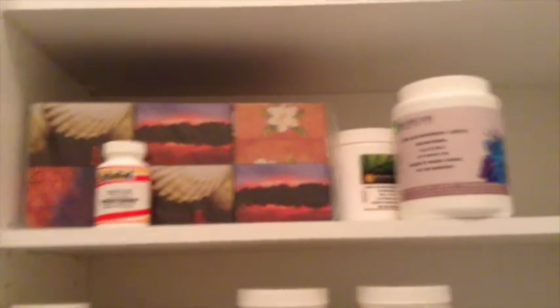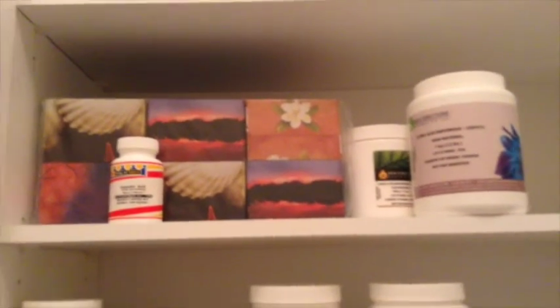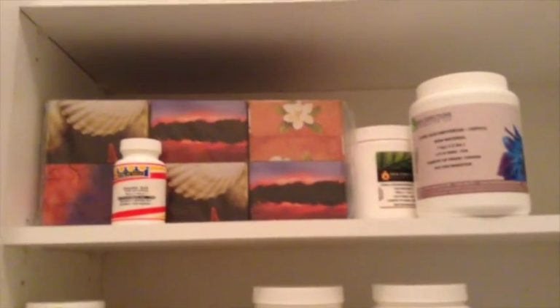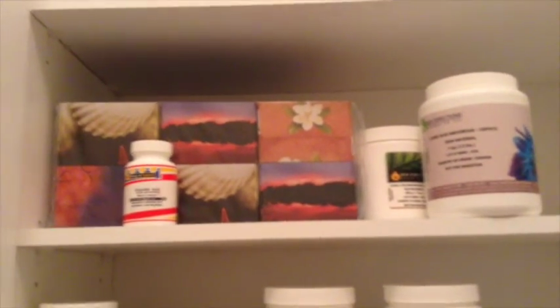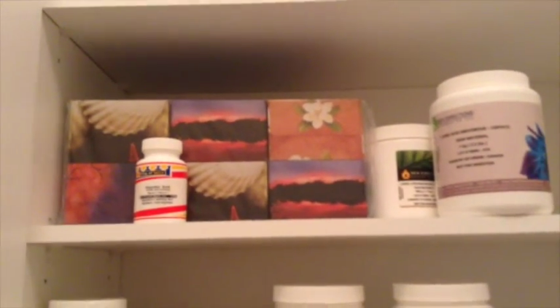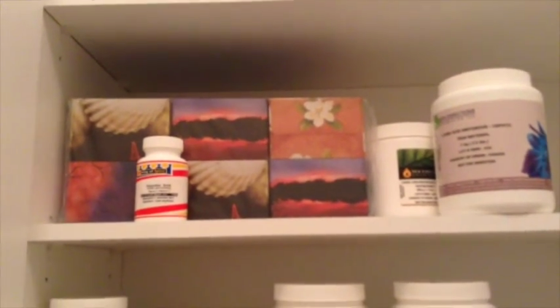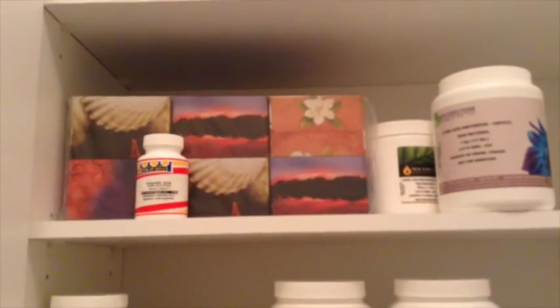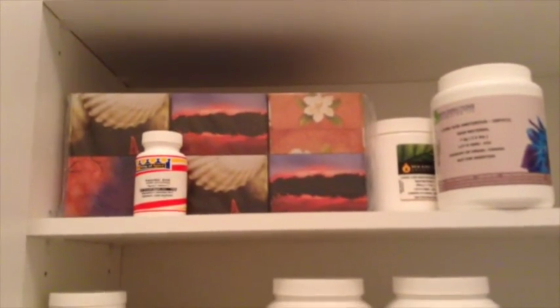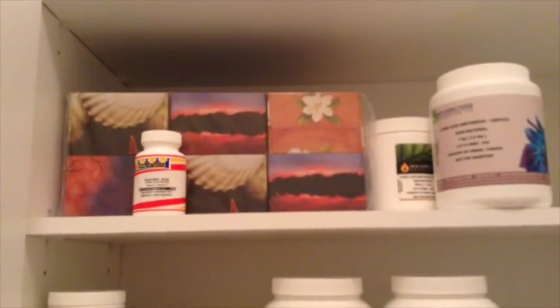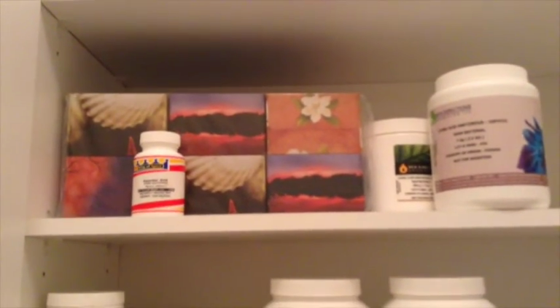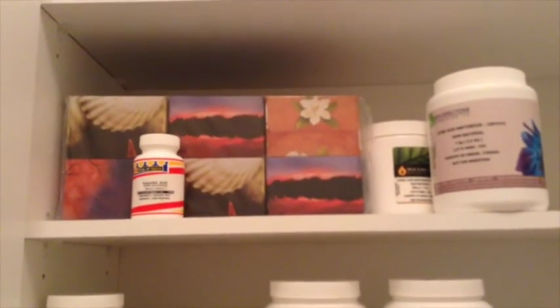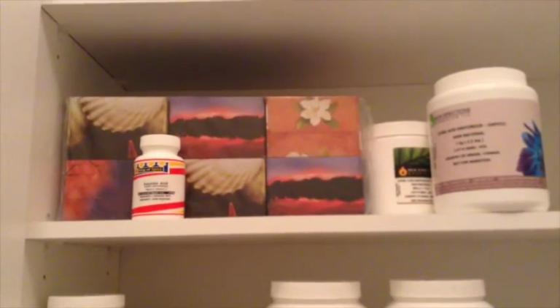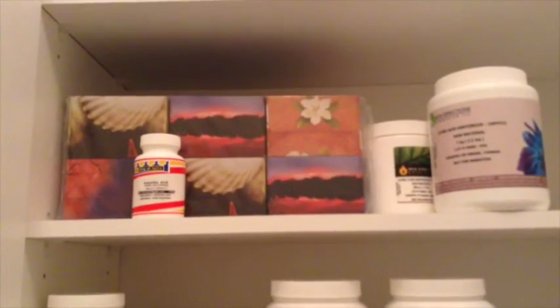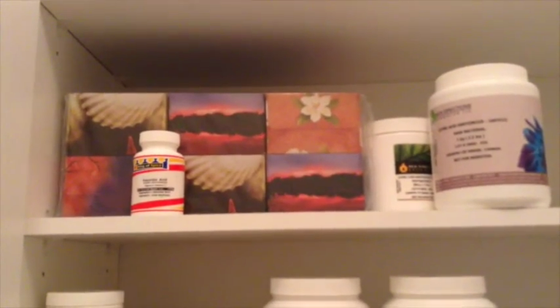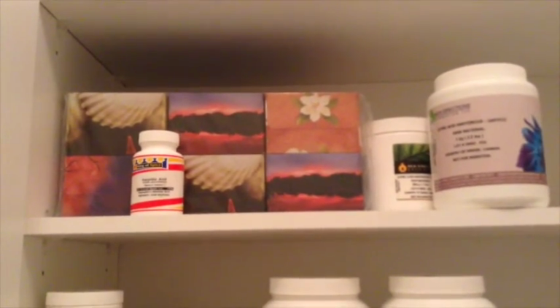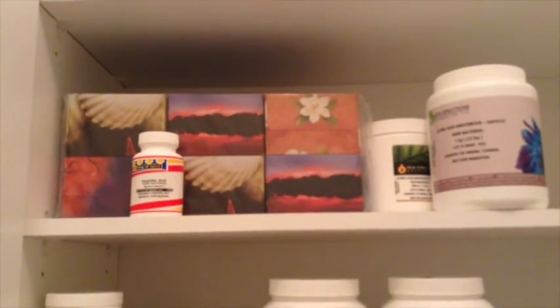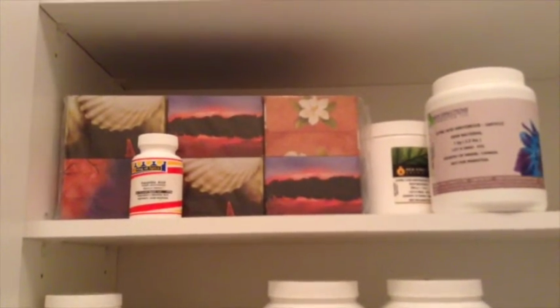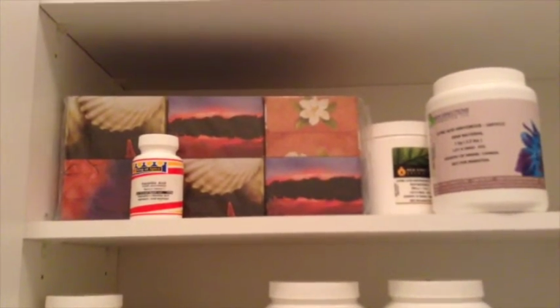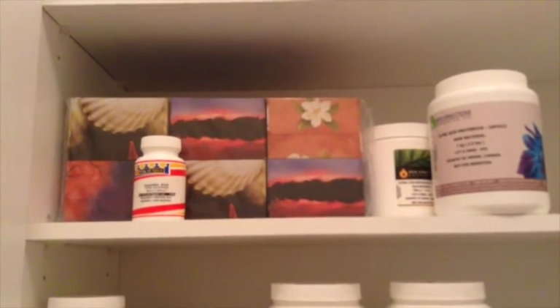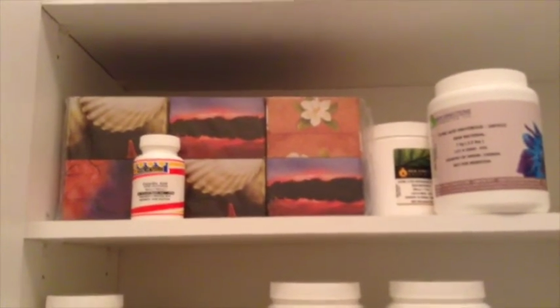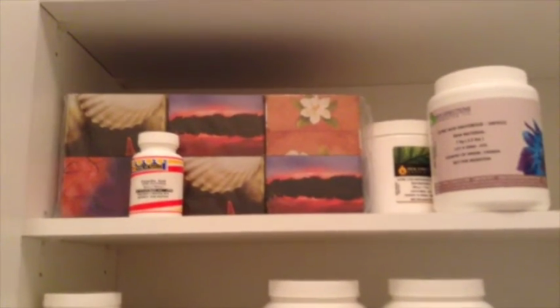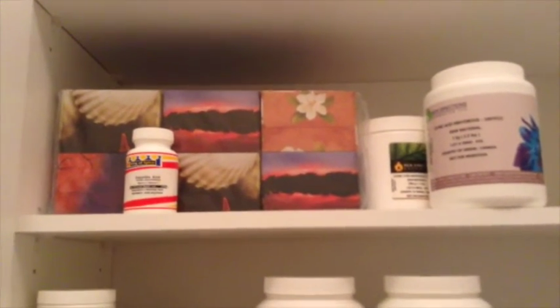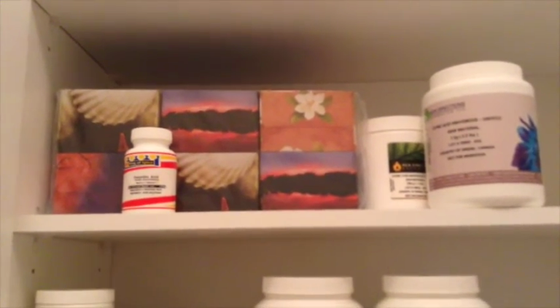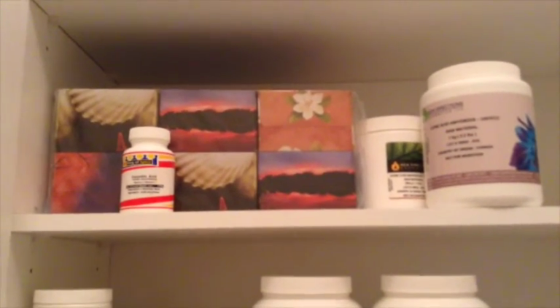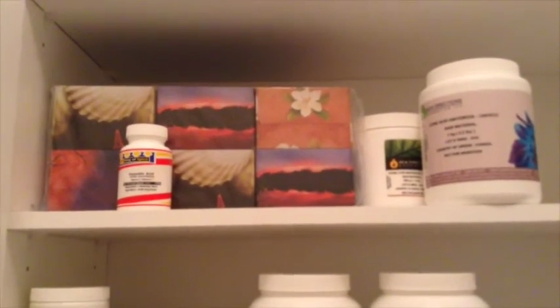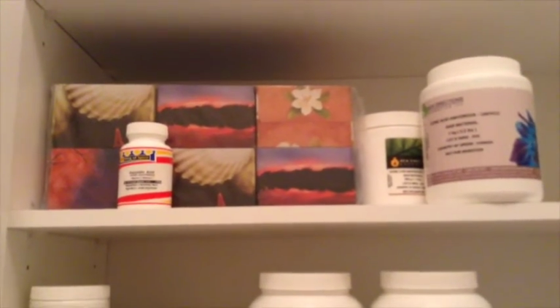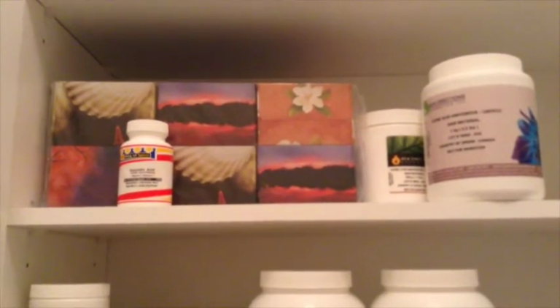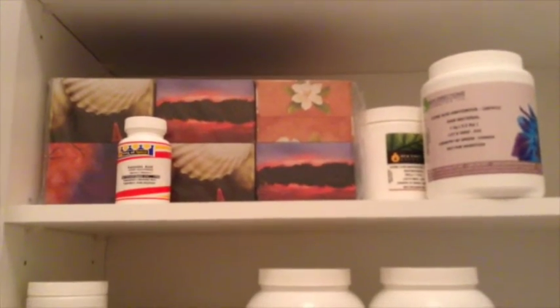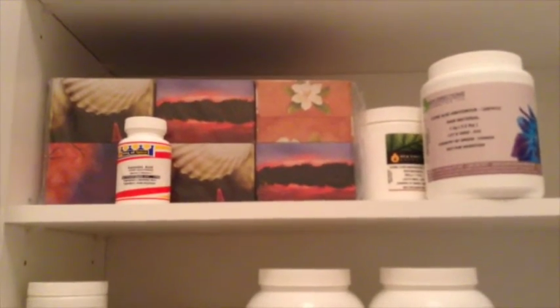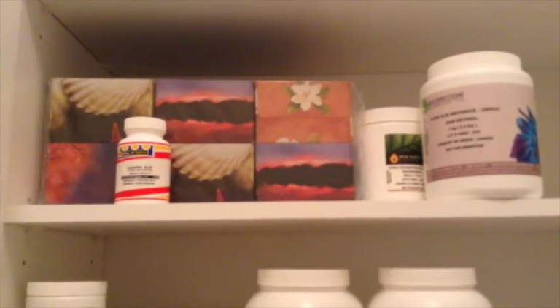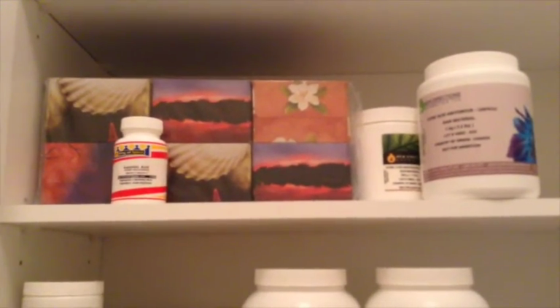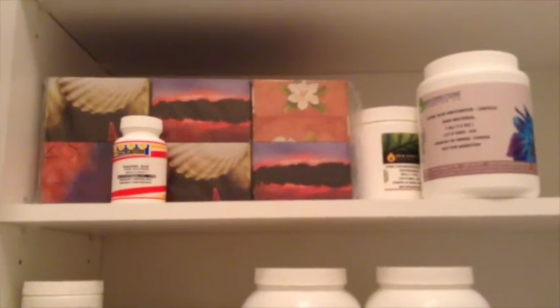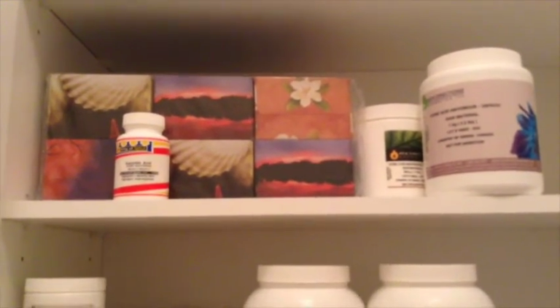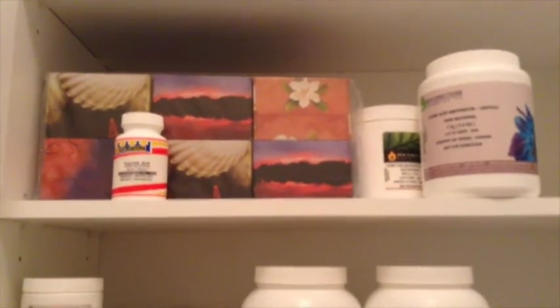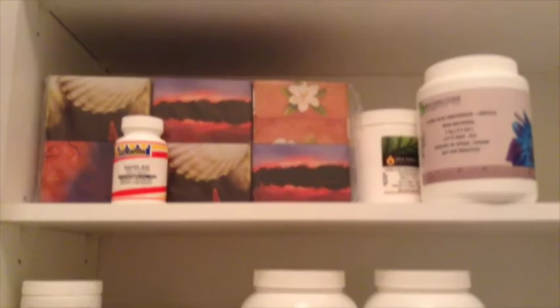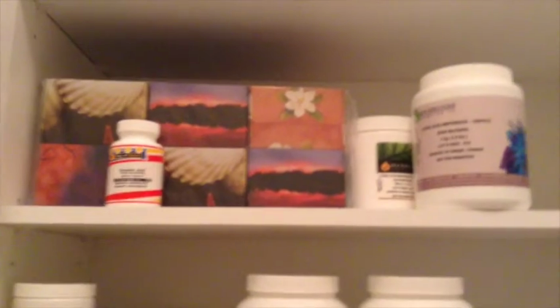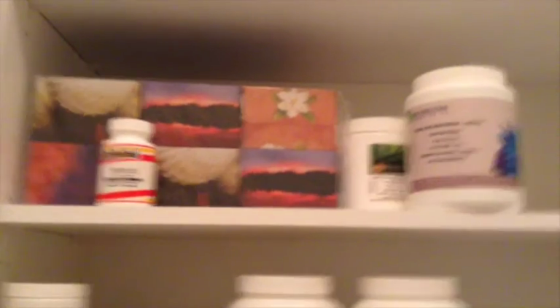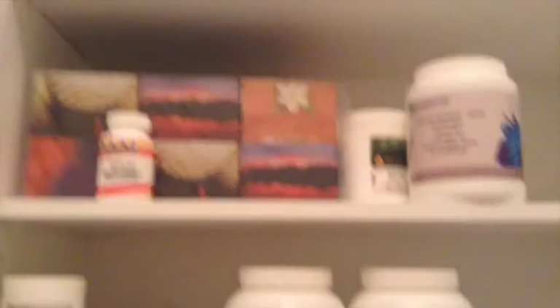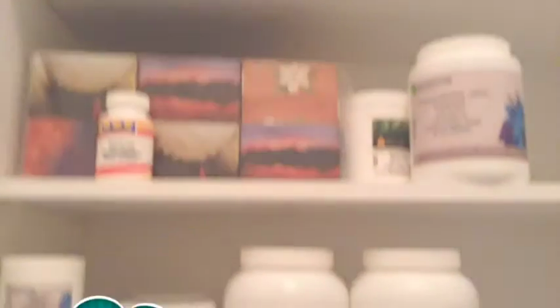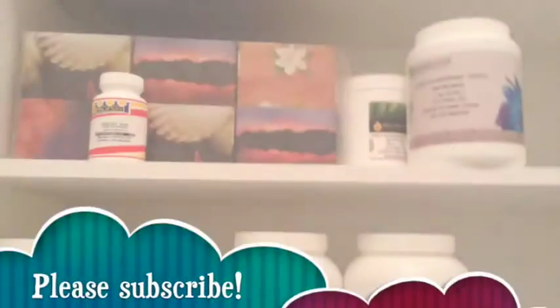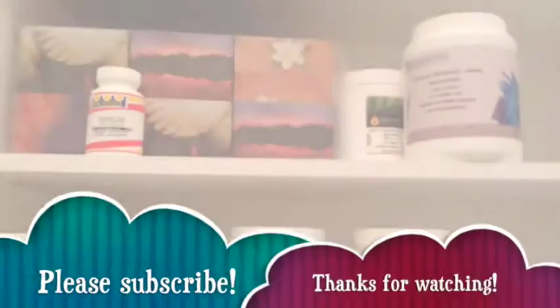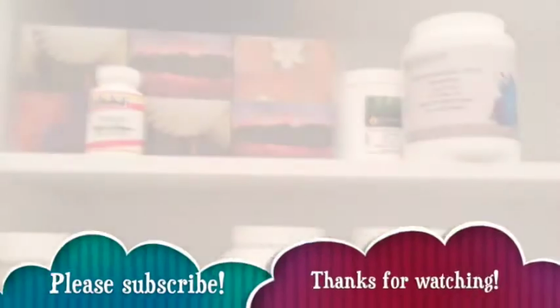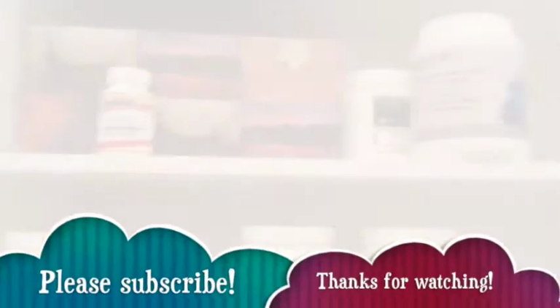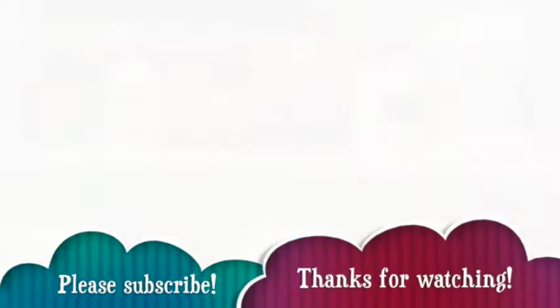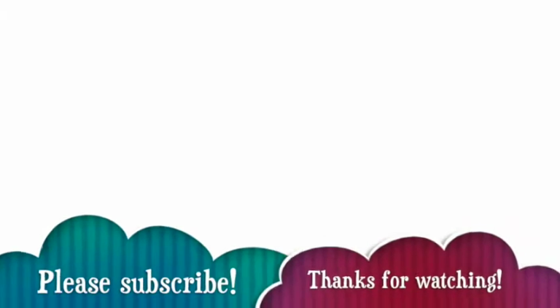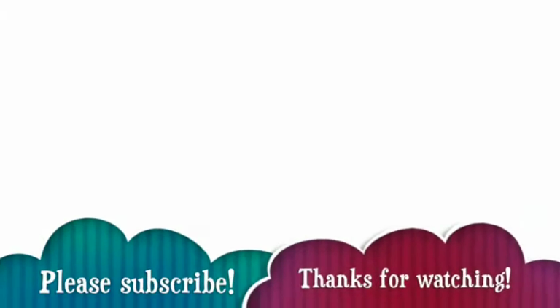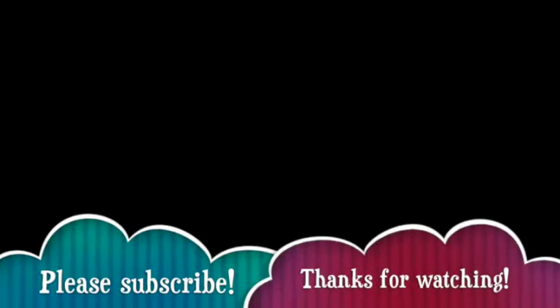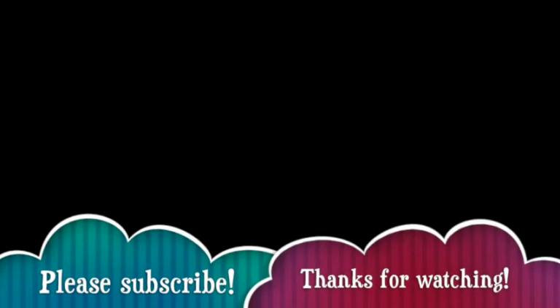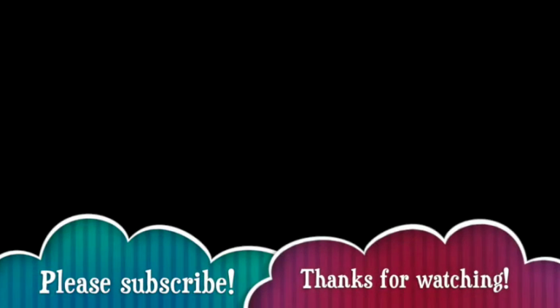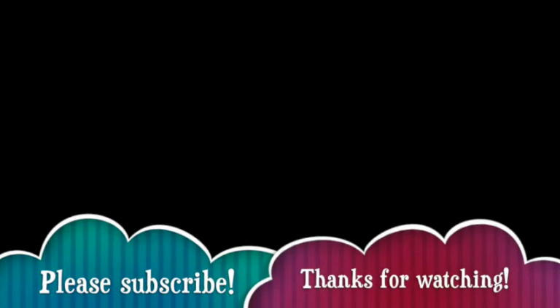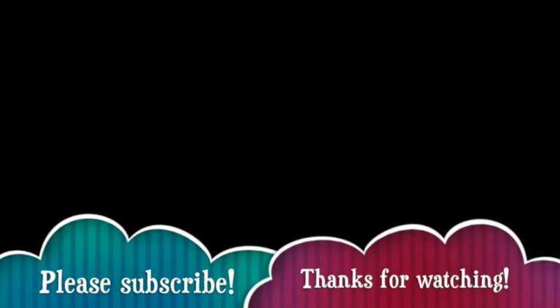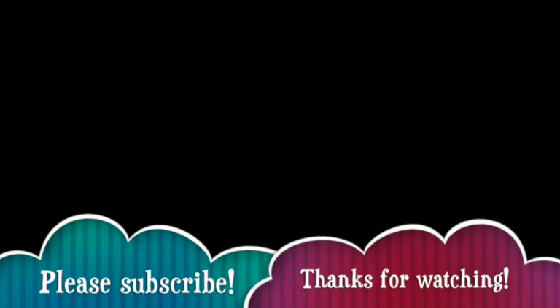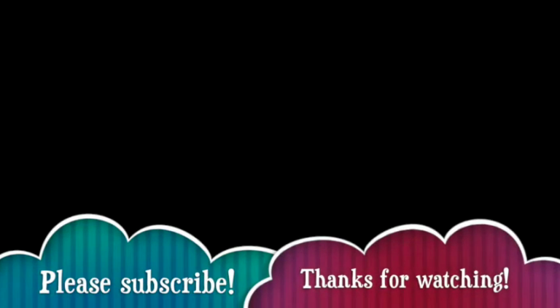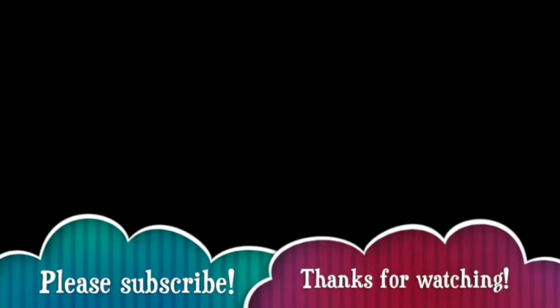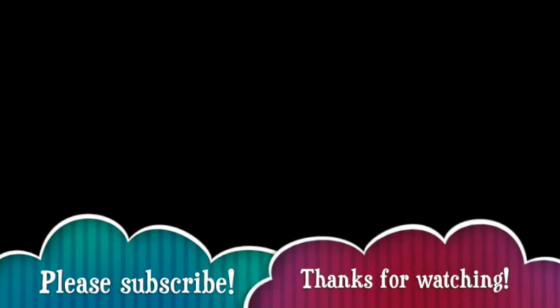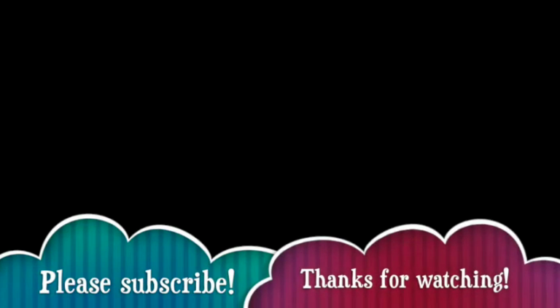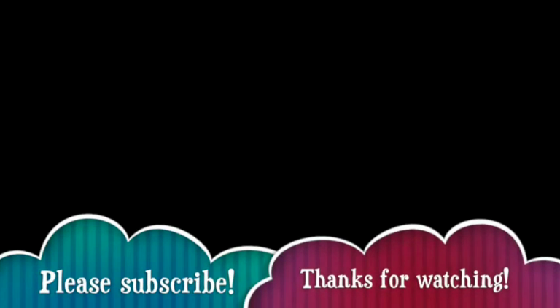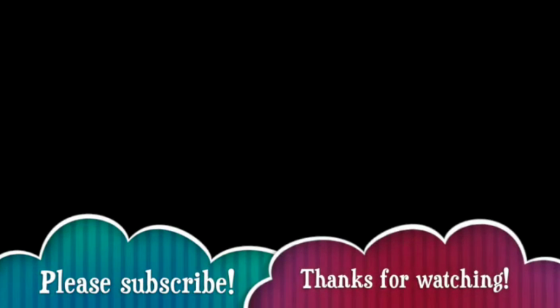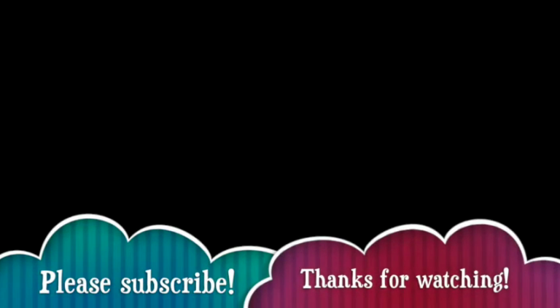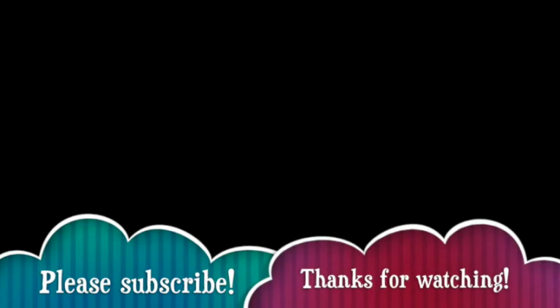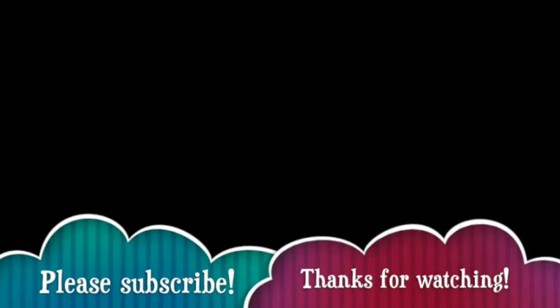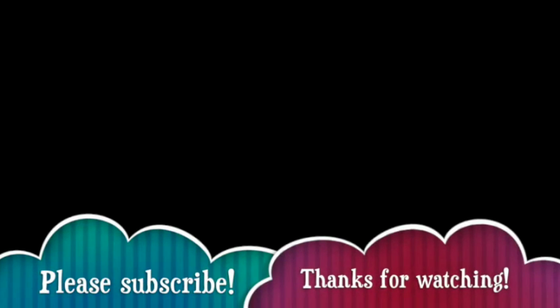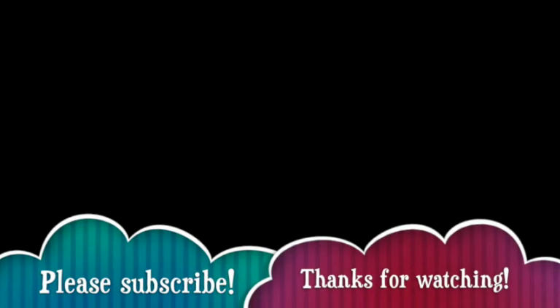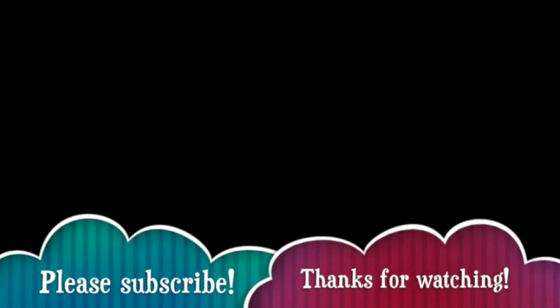If you're wondering, I buy all my supplies from New Directions Aromatics. Thanks for watching — please subscribe if you like my videos.